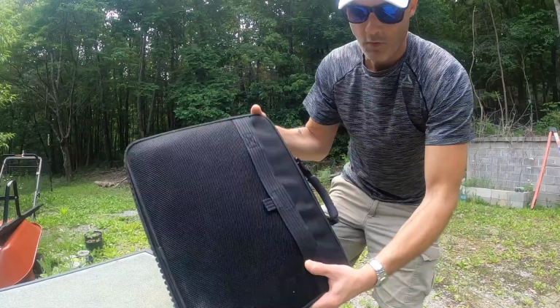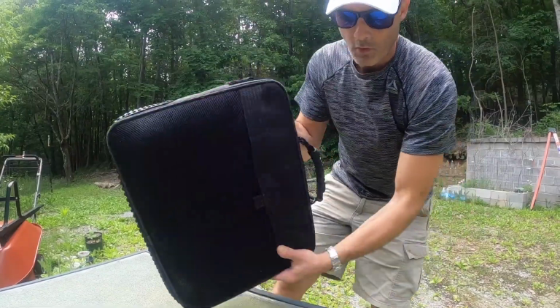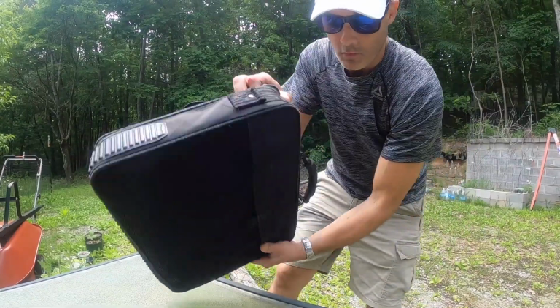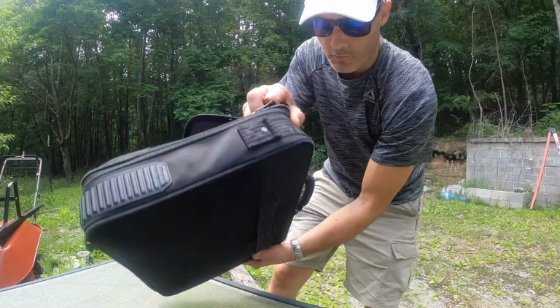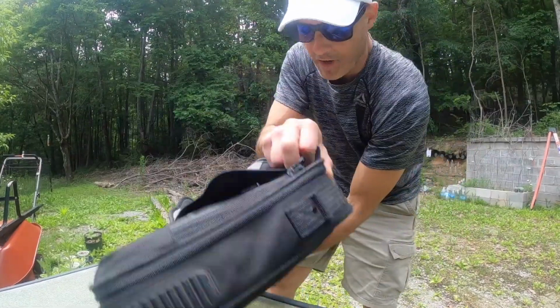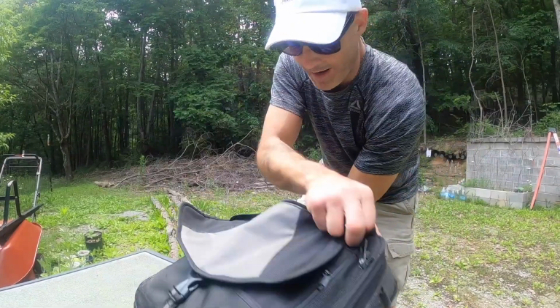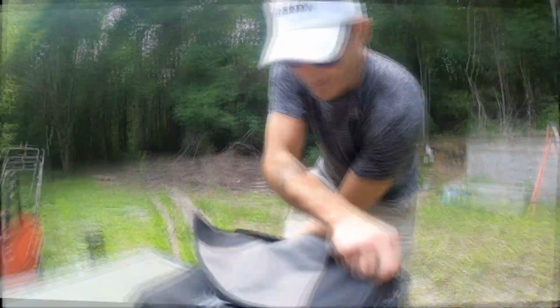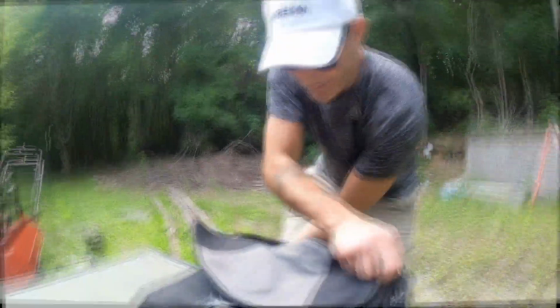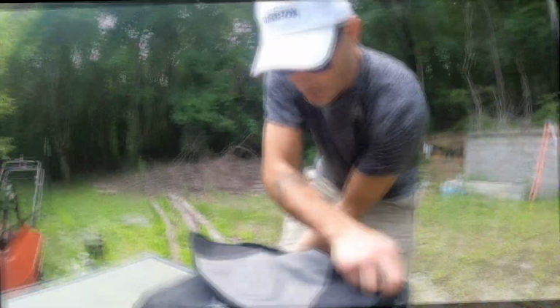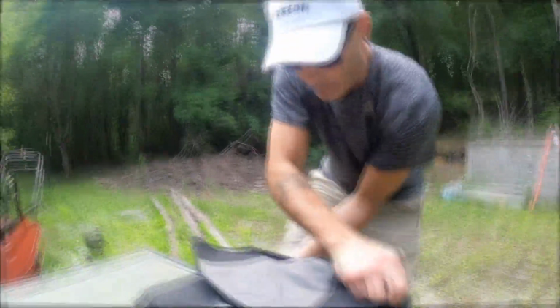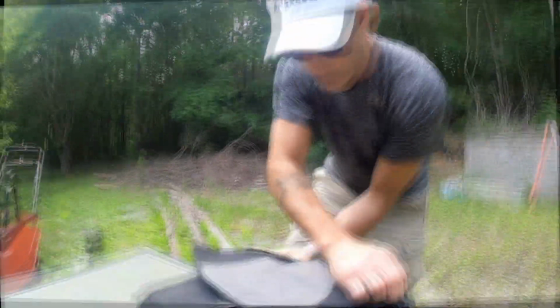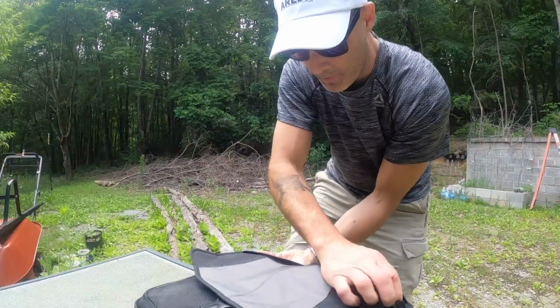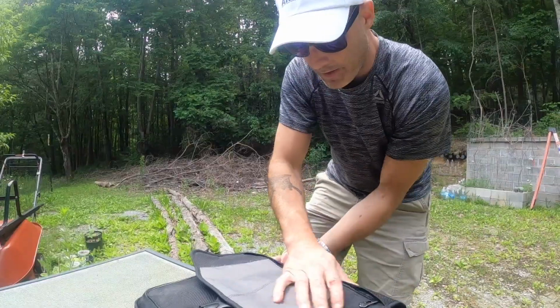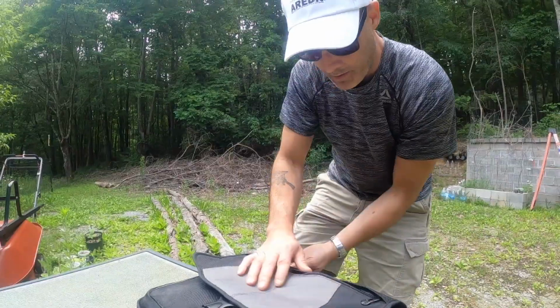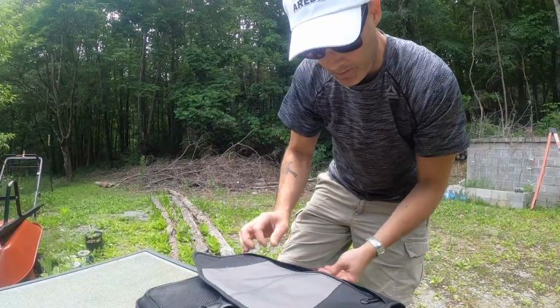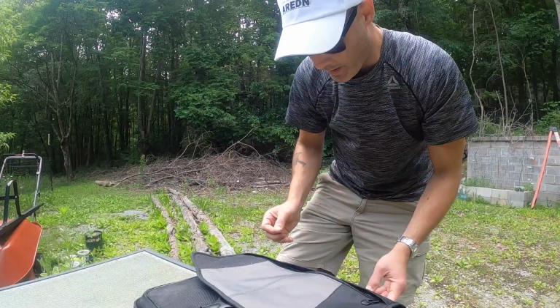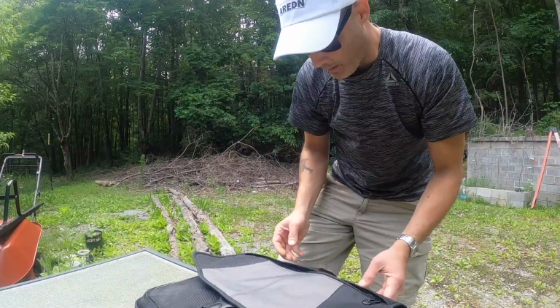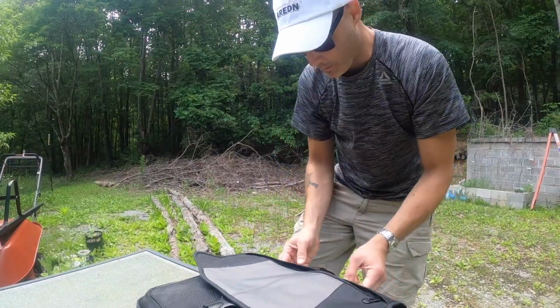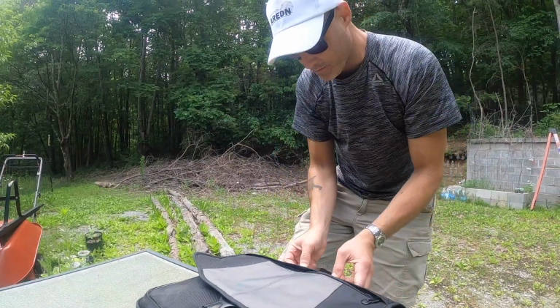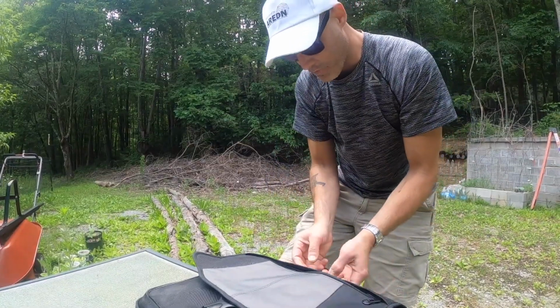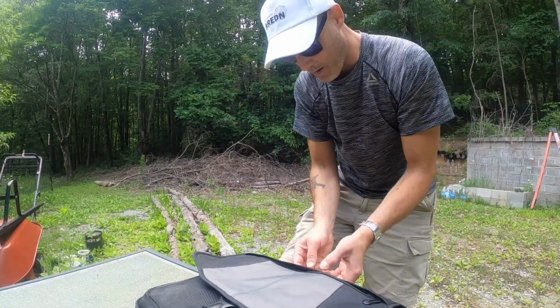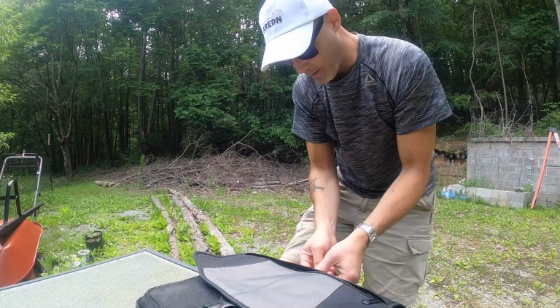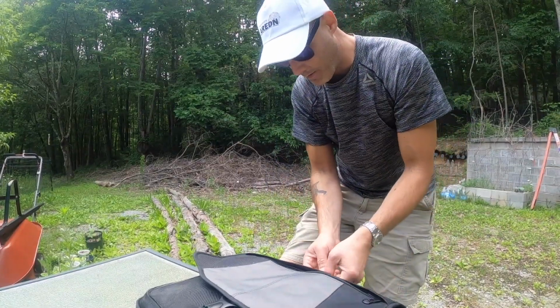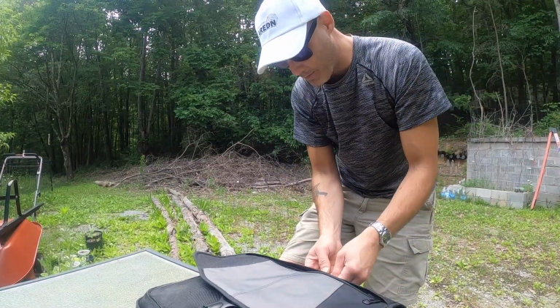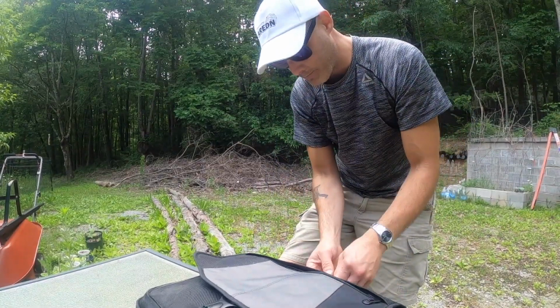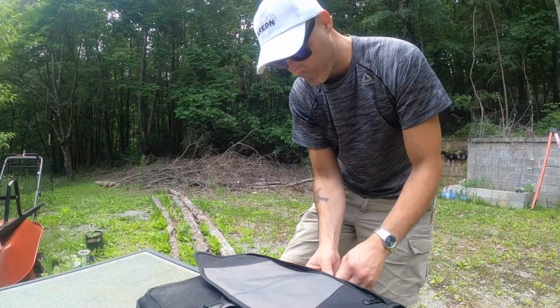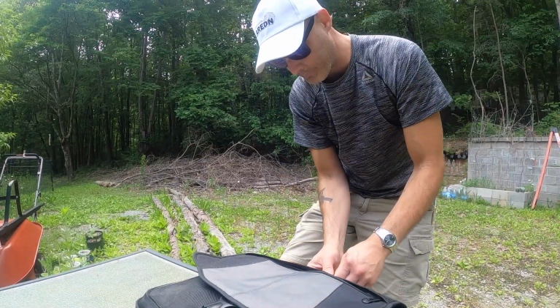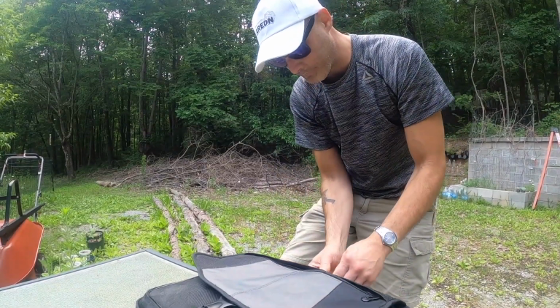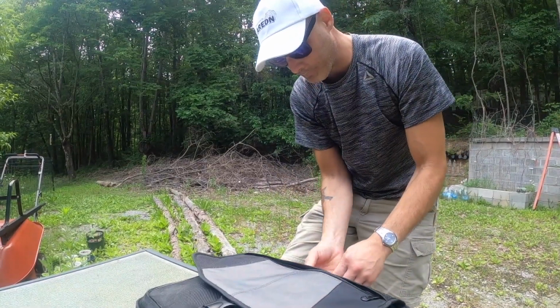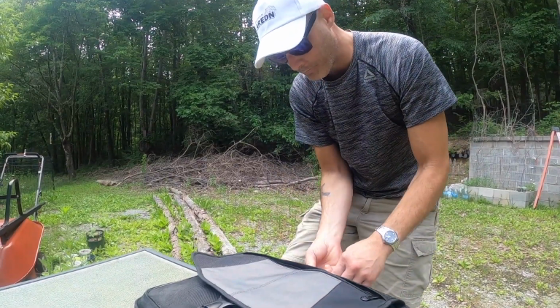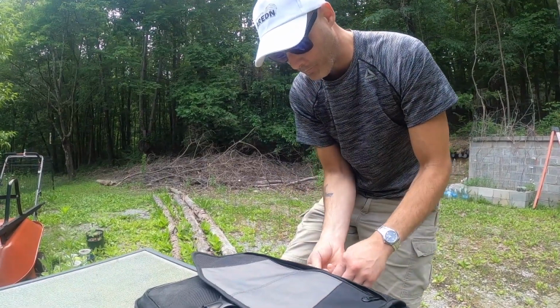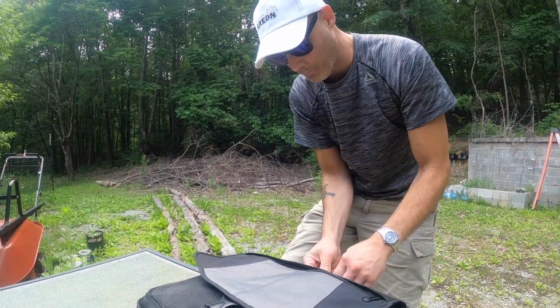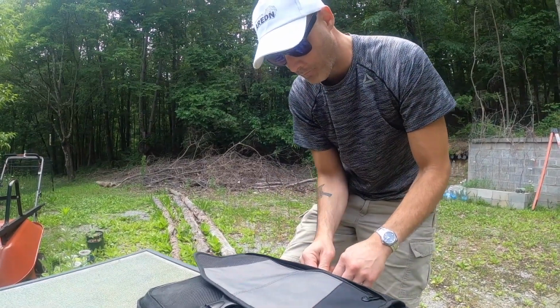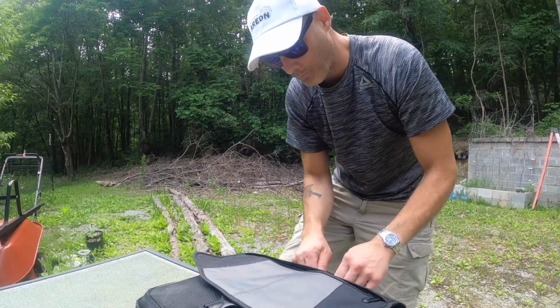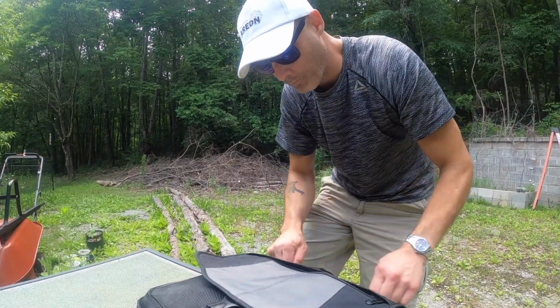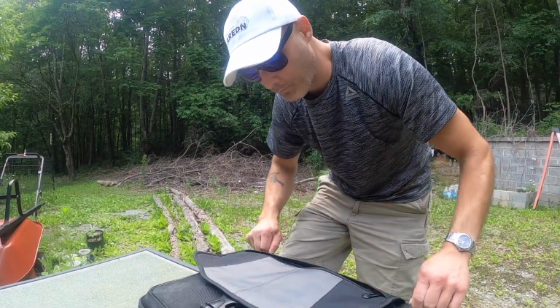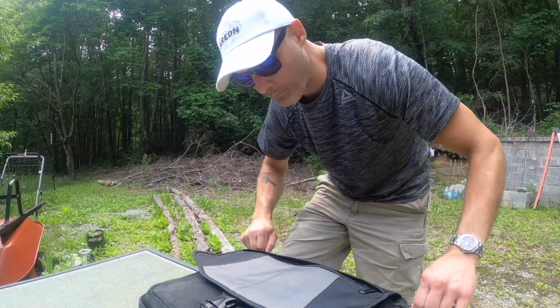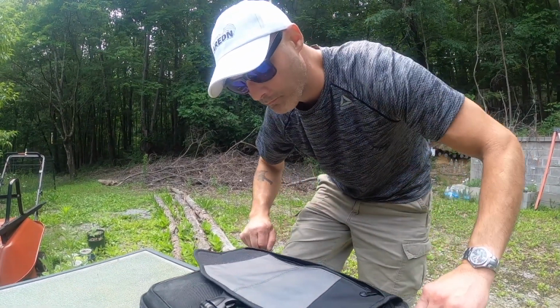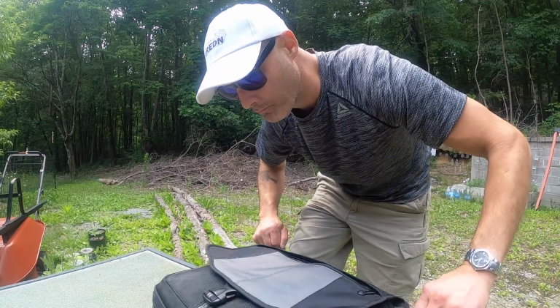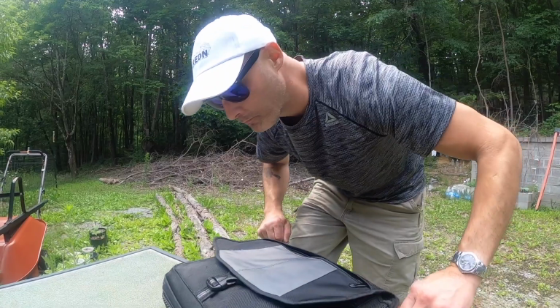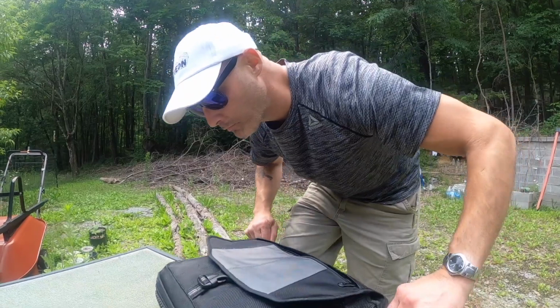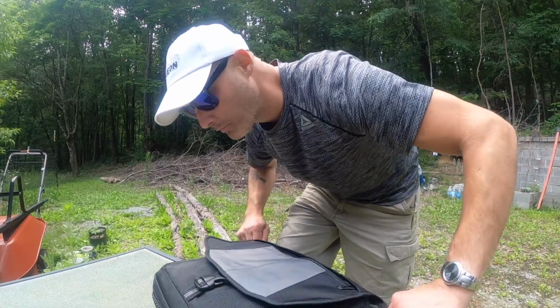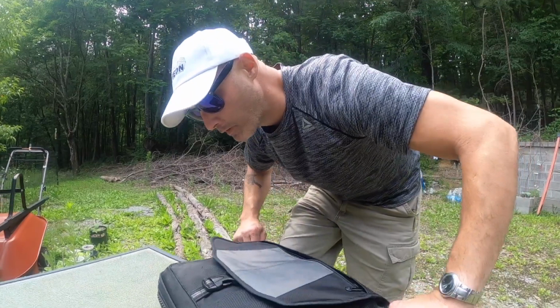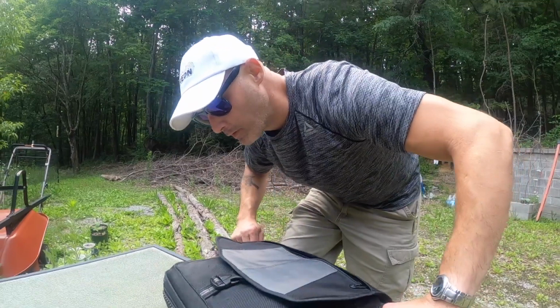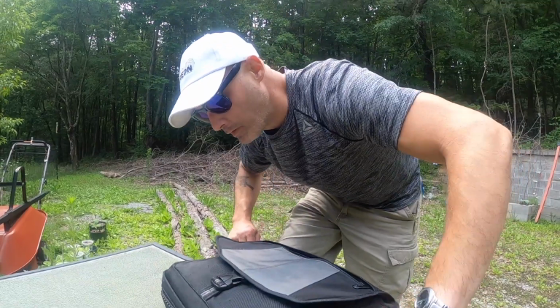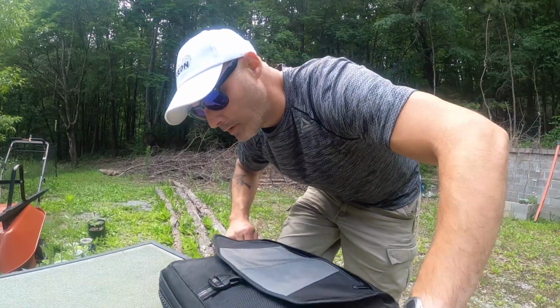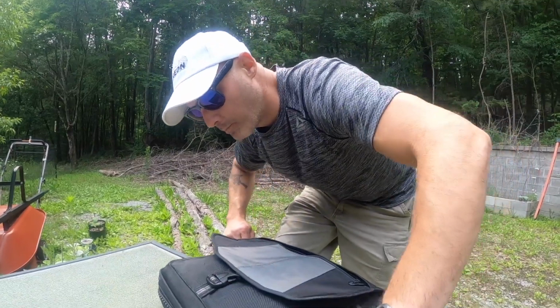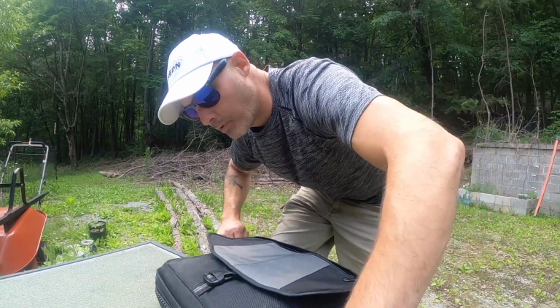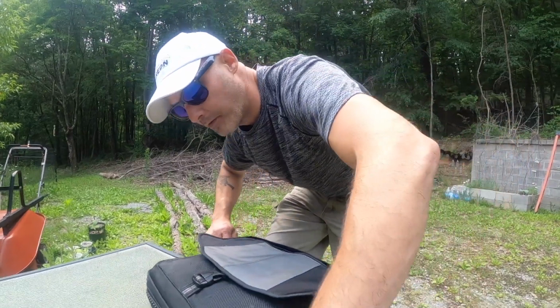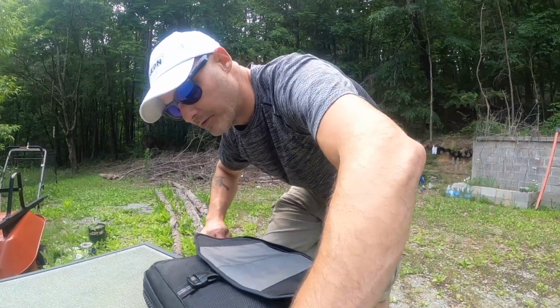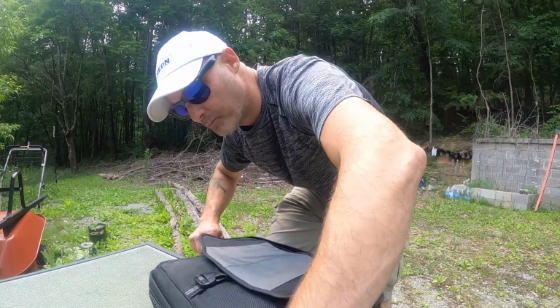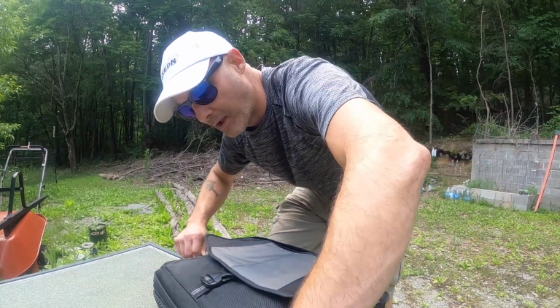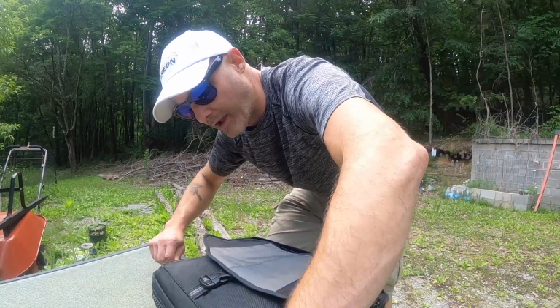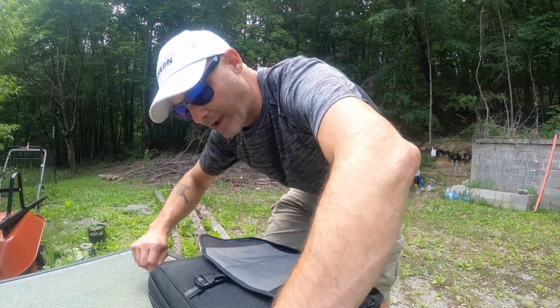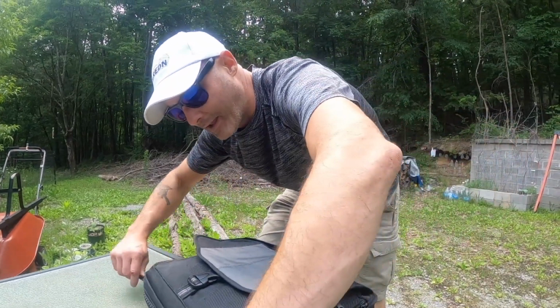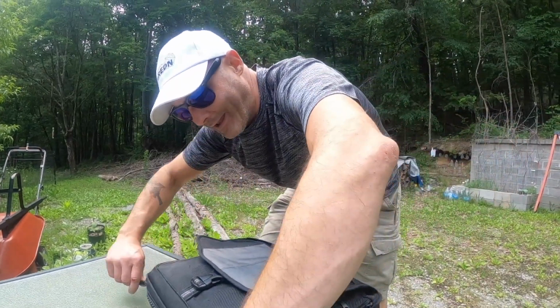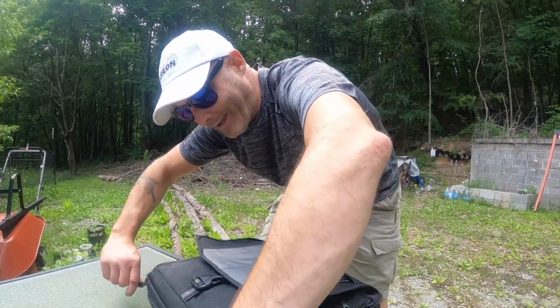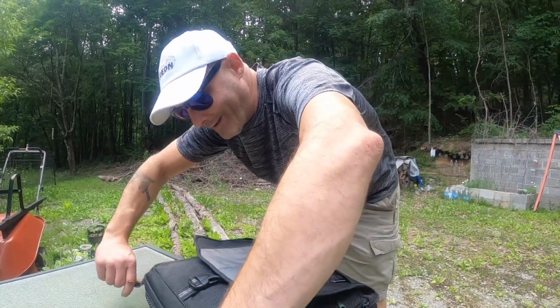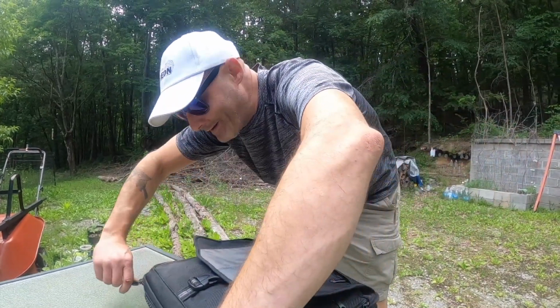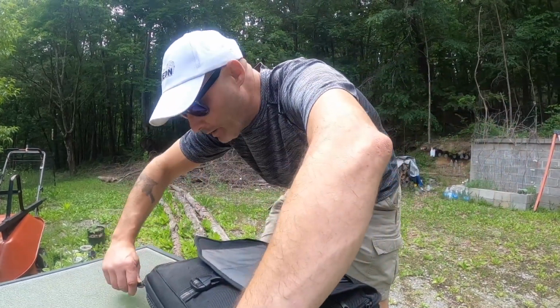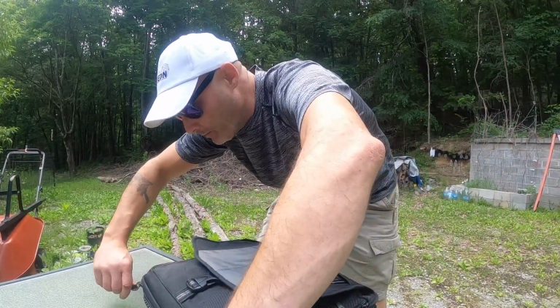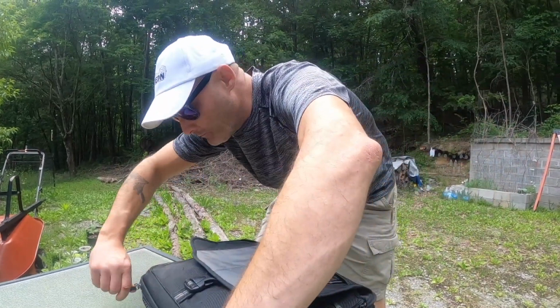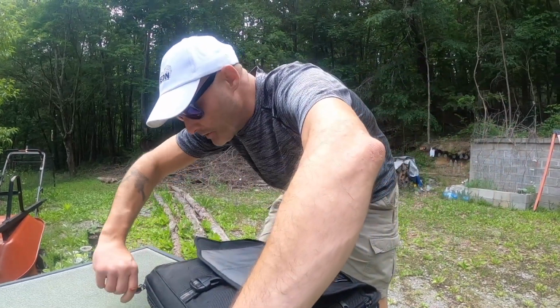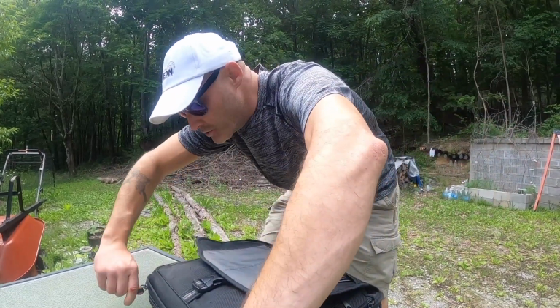We've got an updated doctor's bag. I bought this bag at Hamvention.